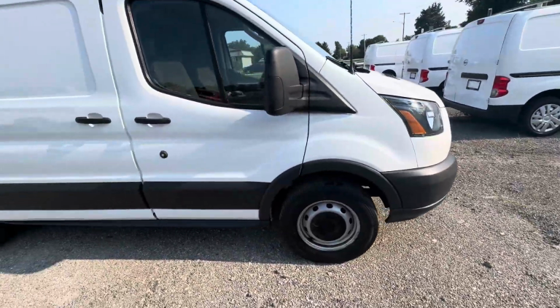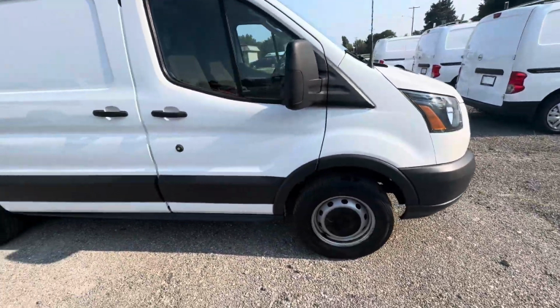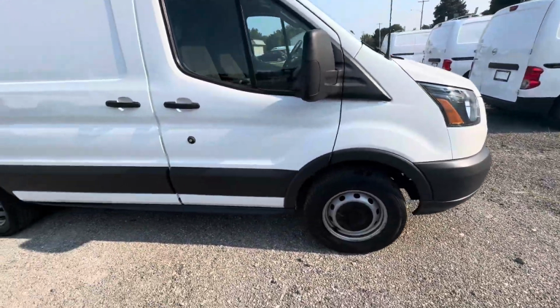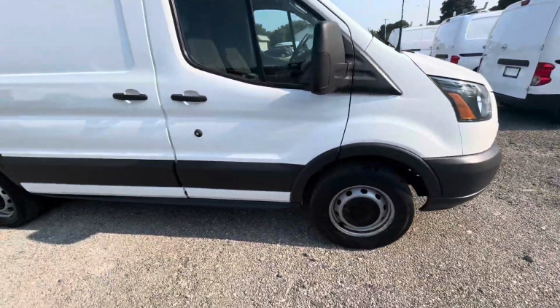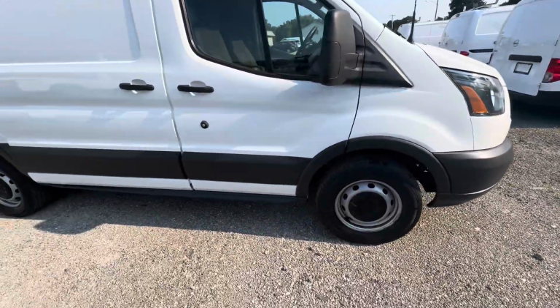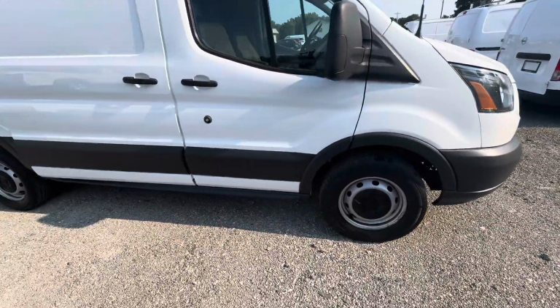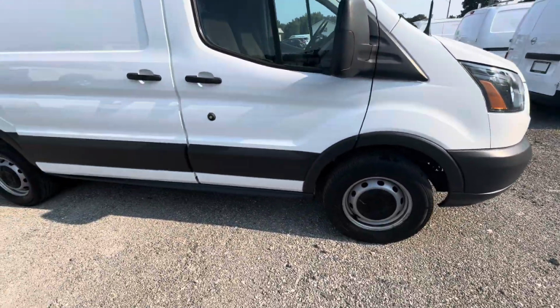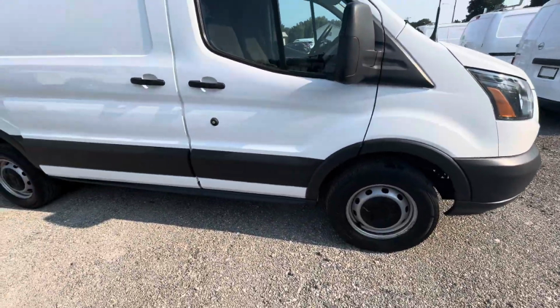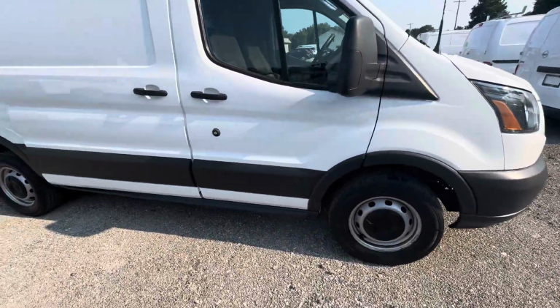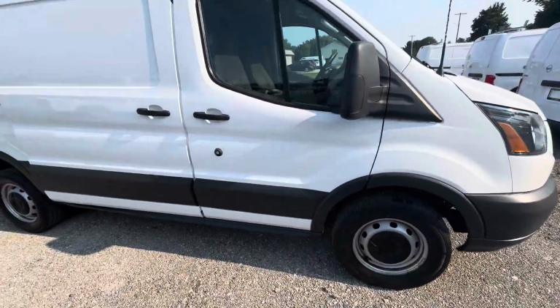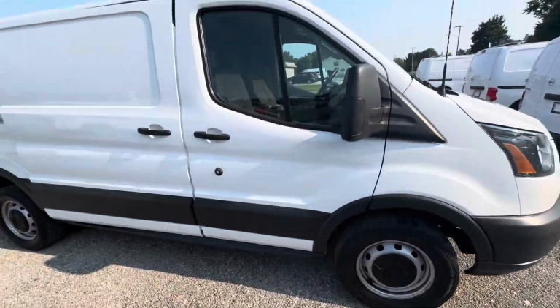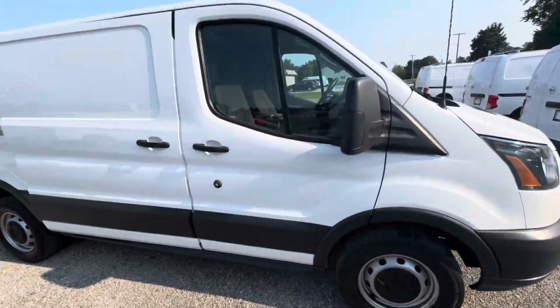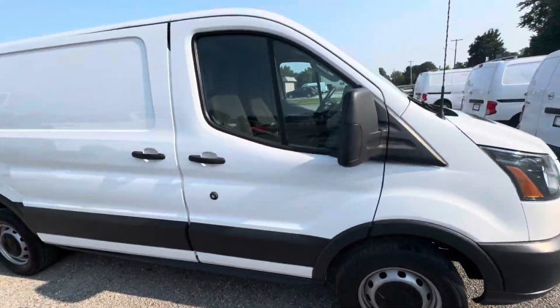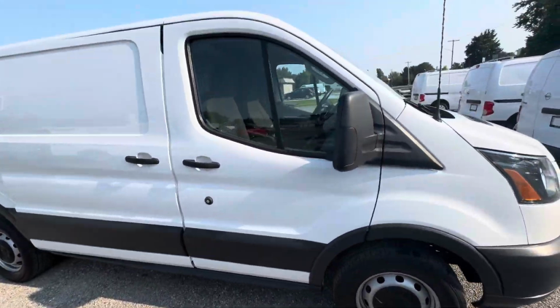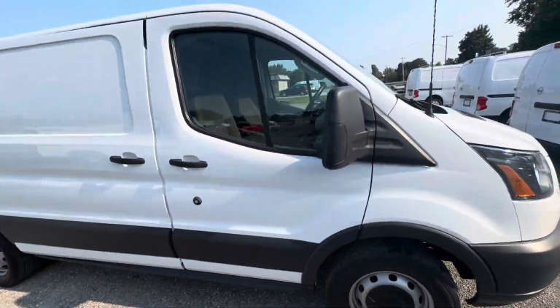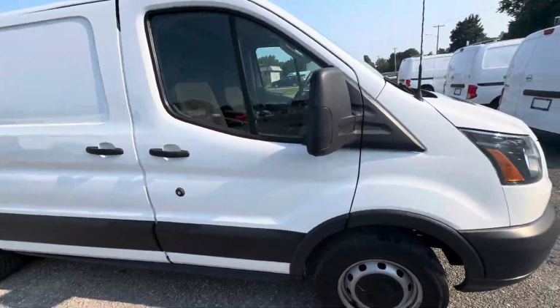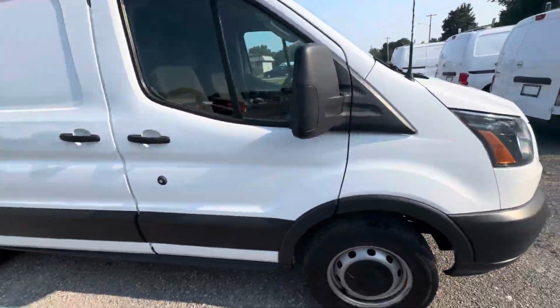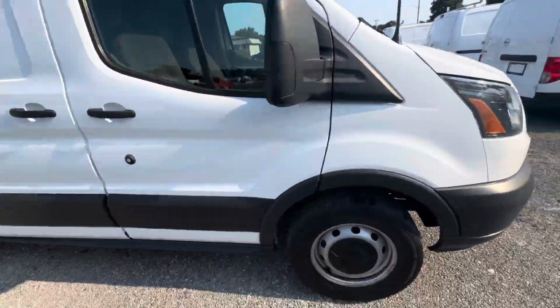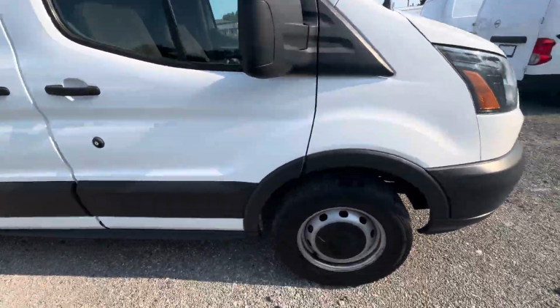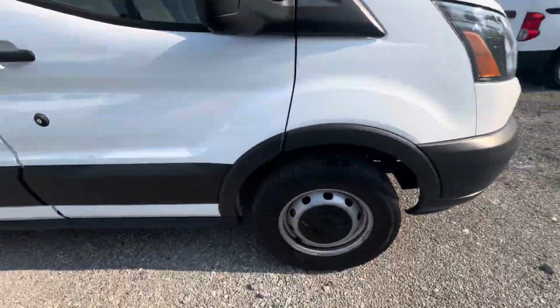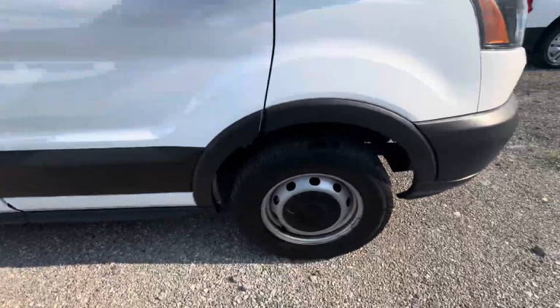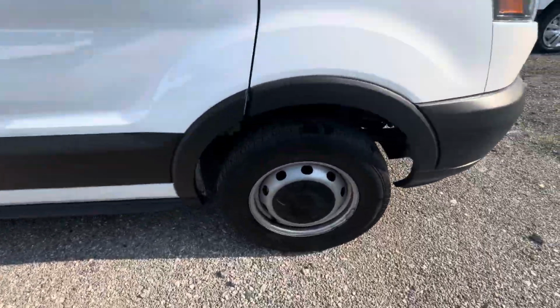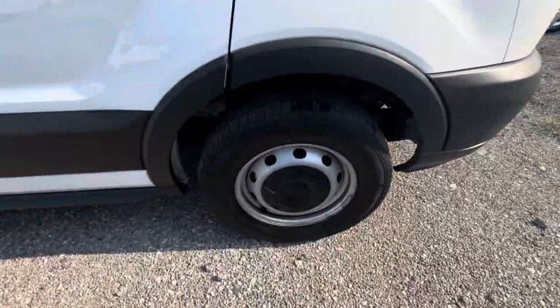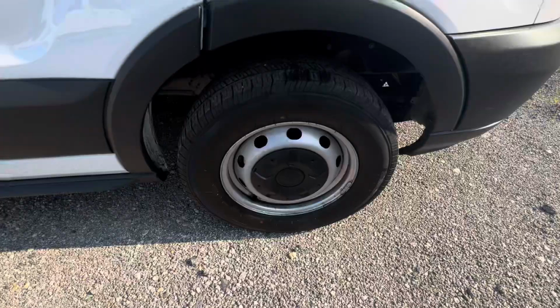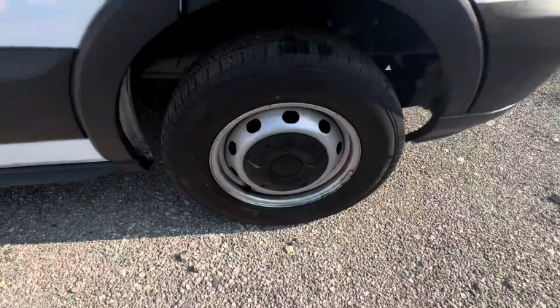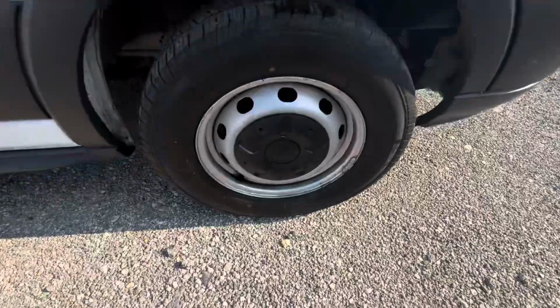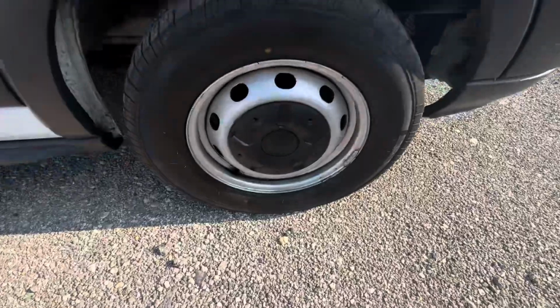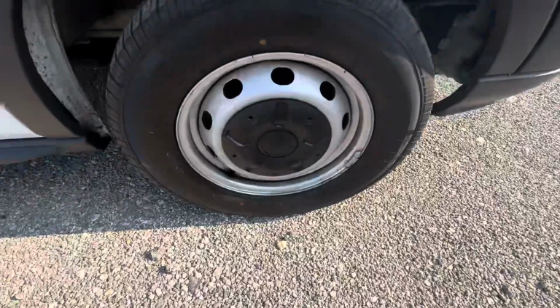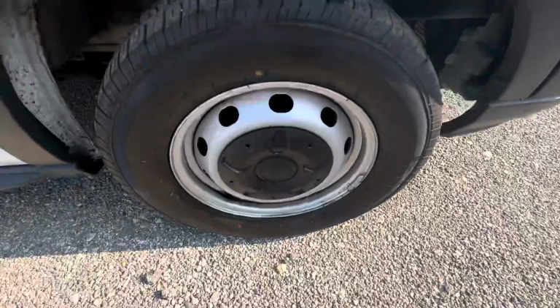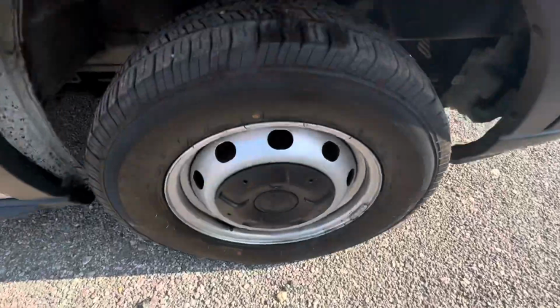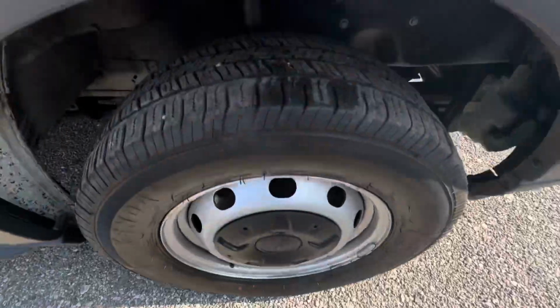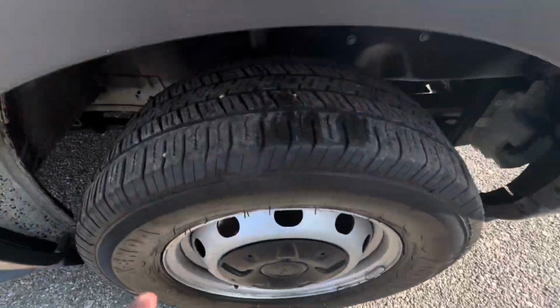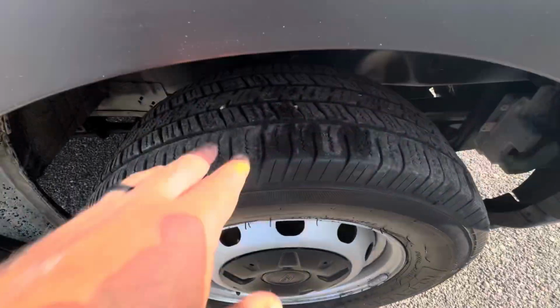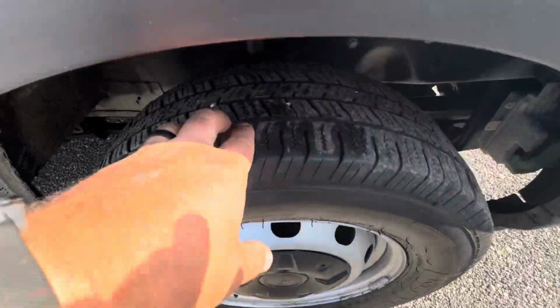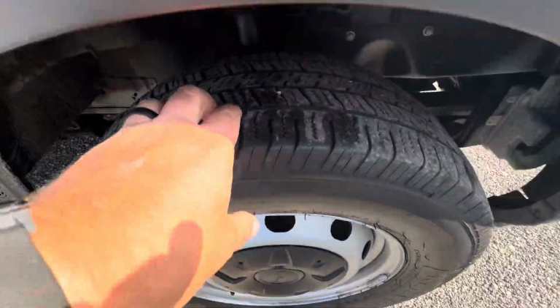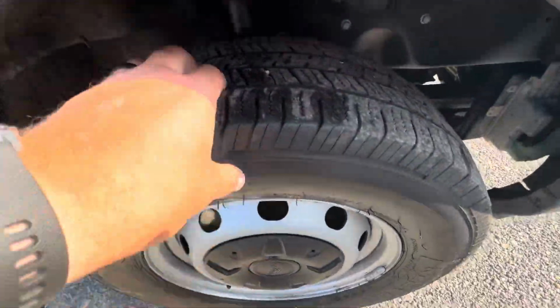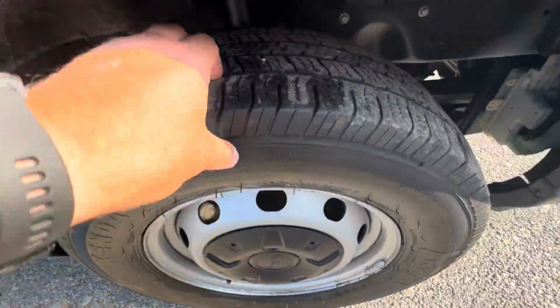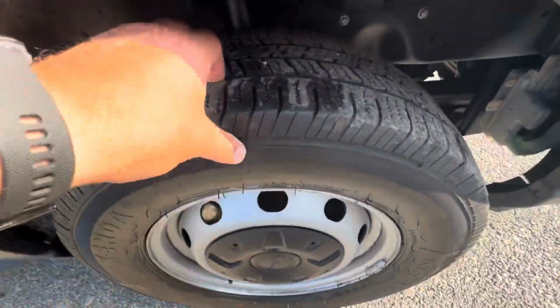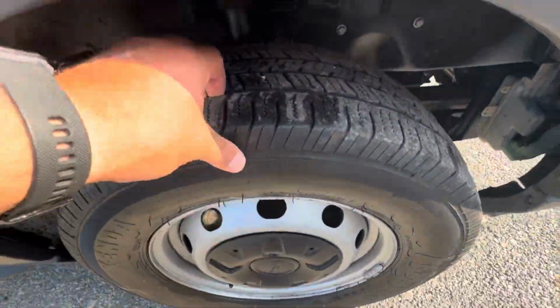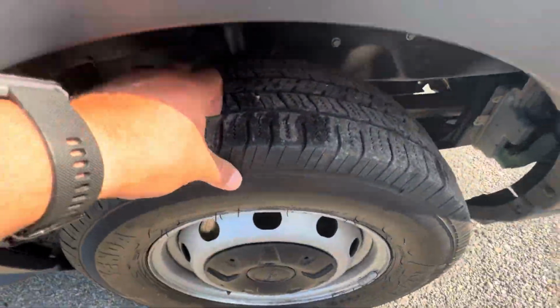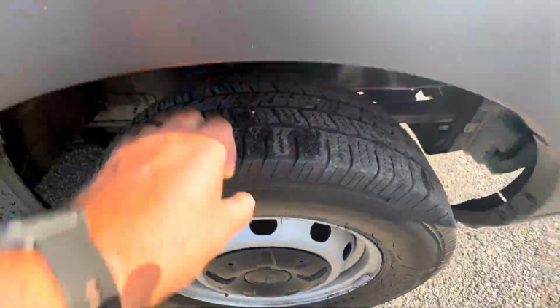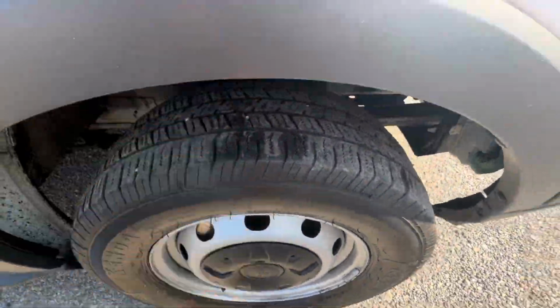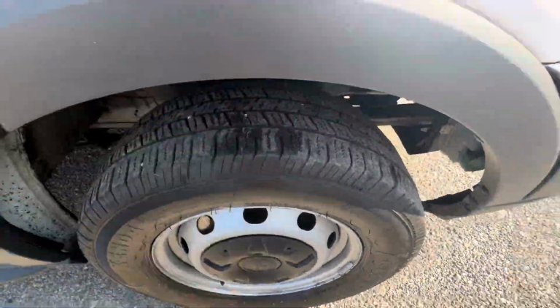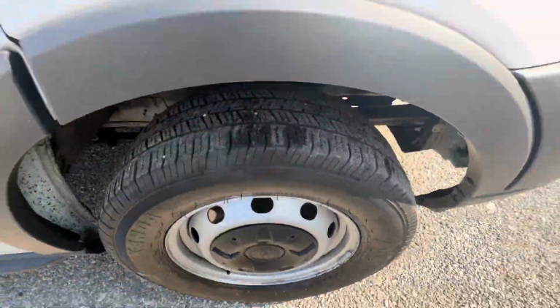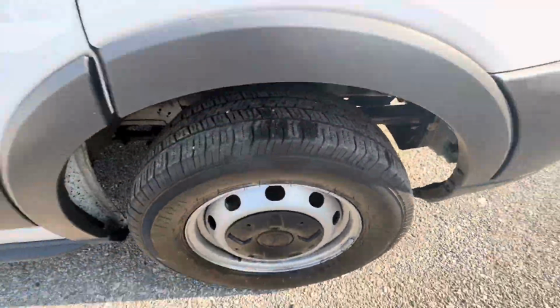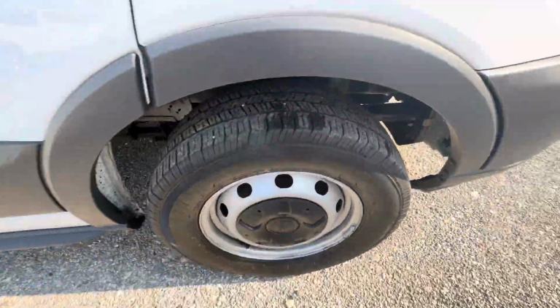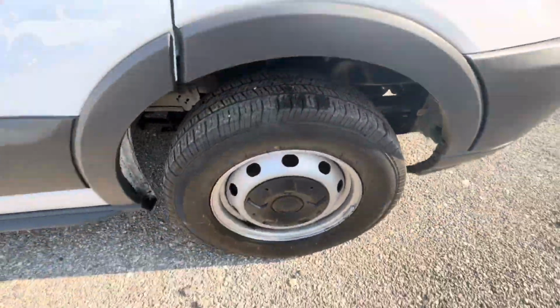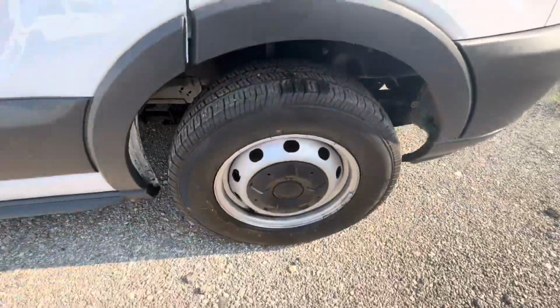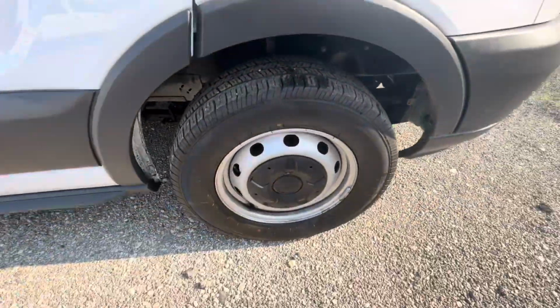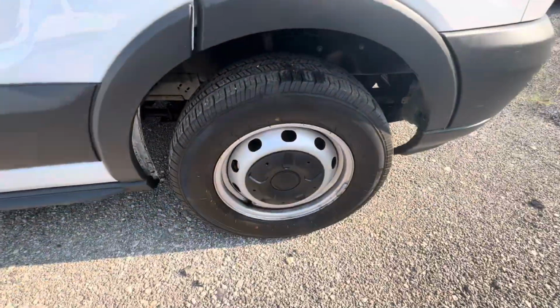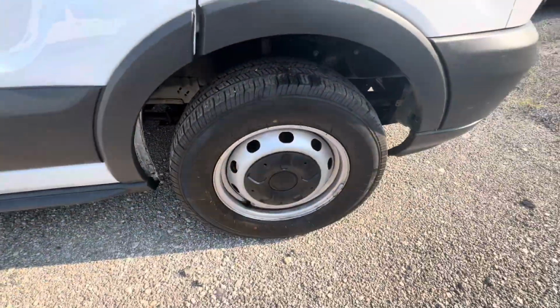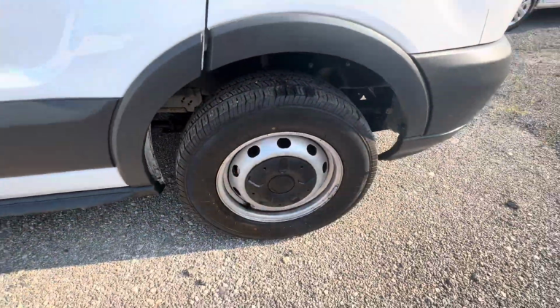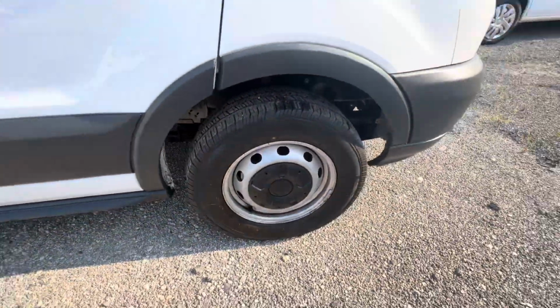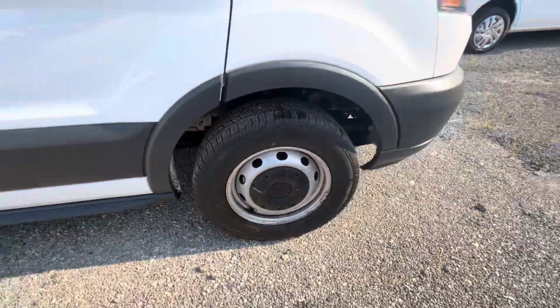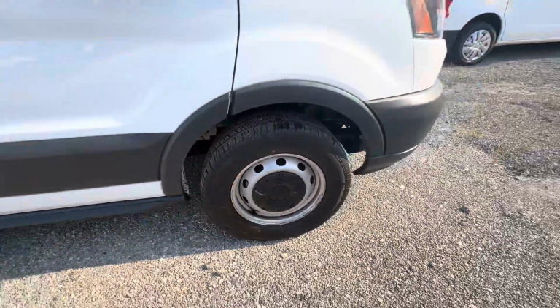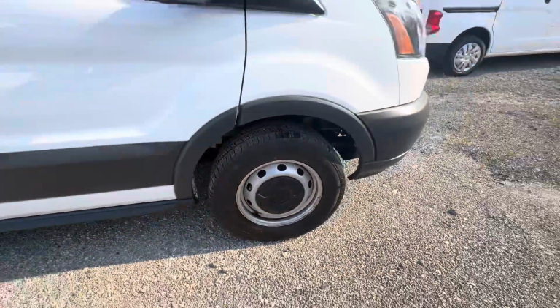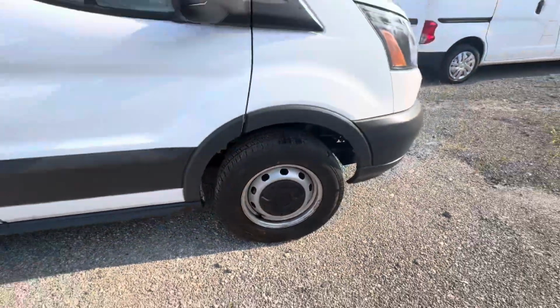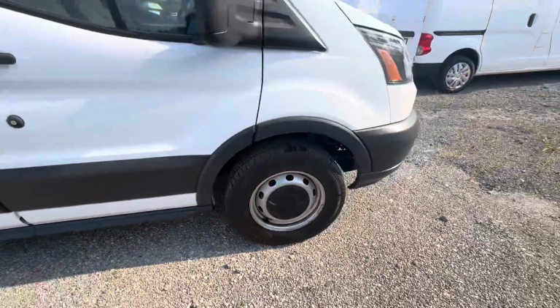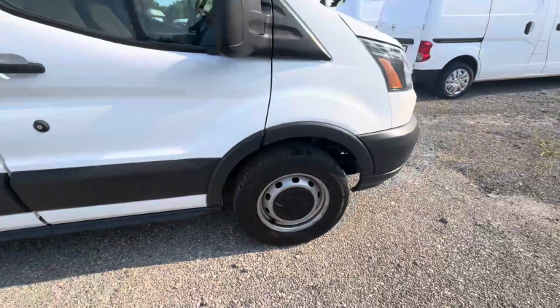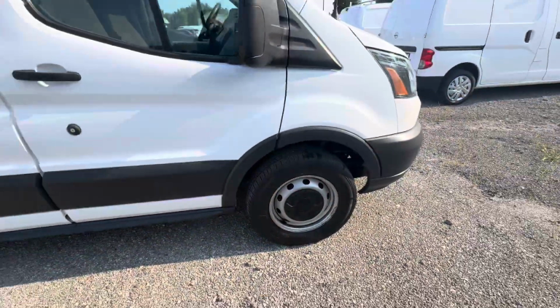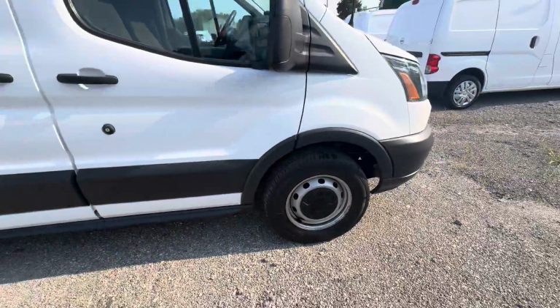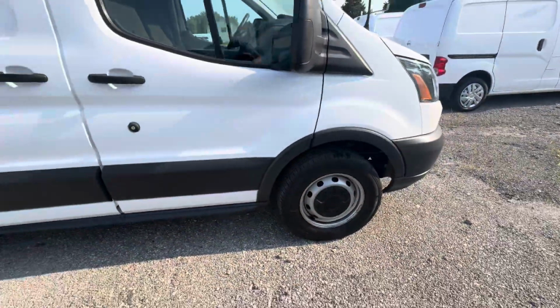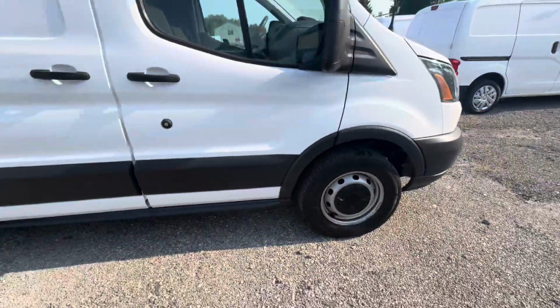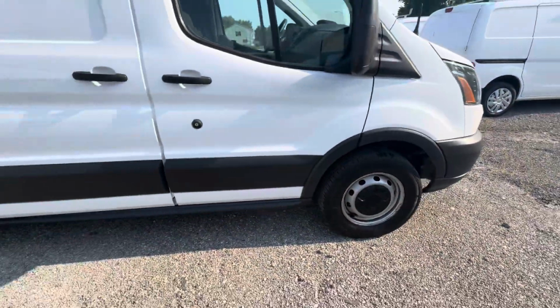Everything looks clean over here like it should be. Looks like we just put new tires on this — I can see the markings down below for tires.